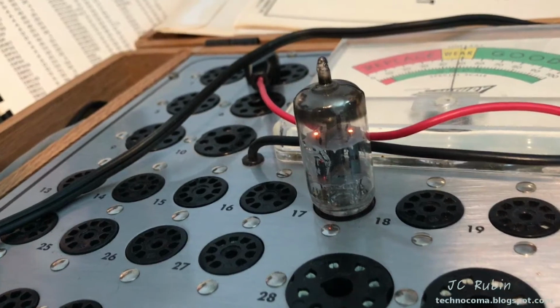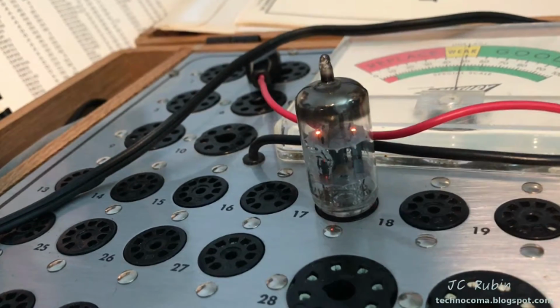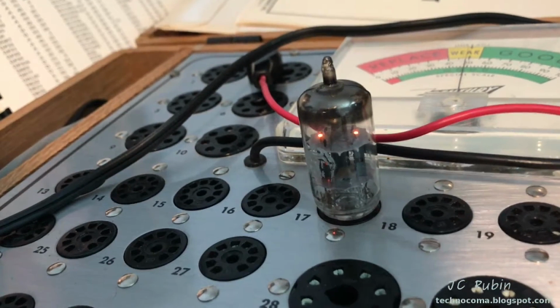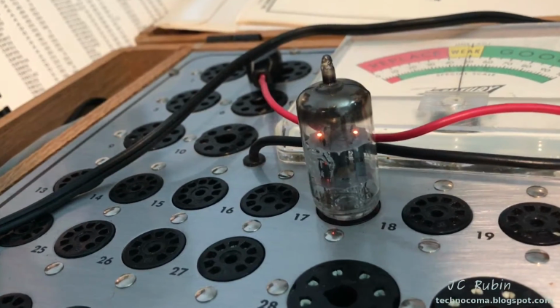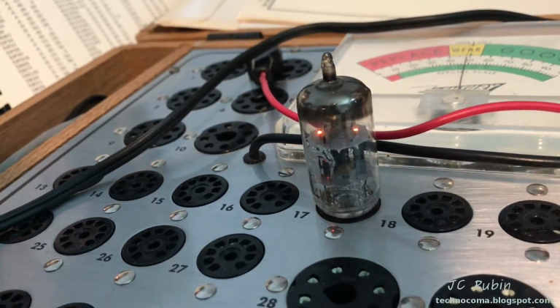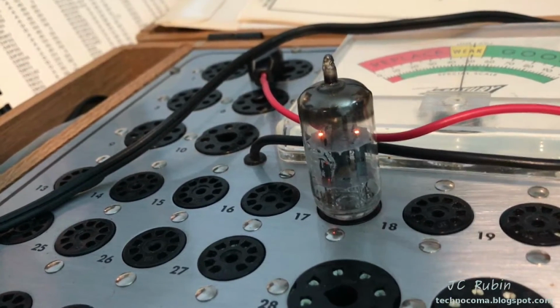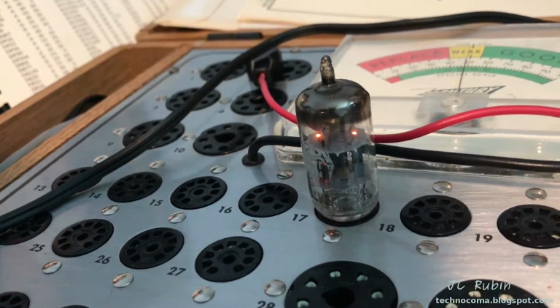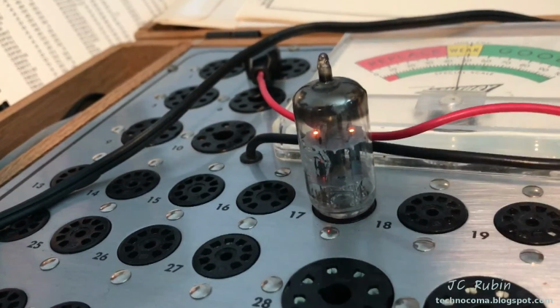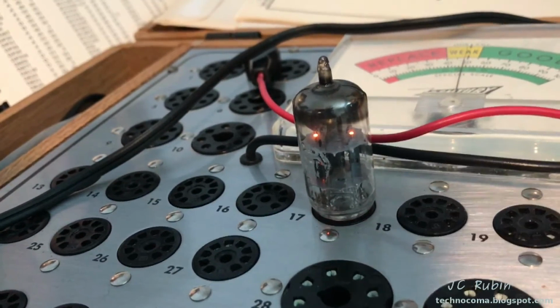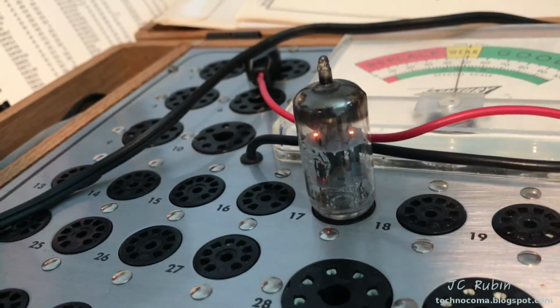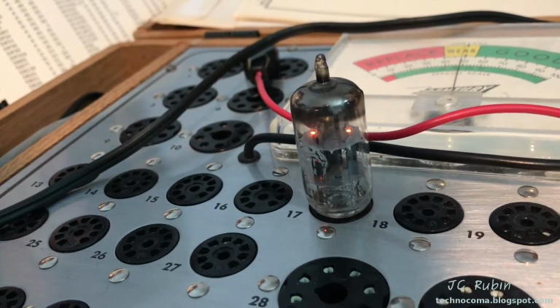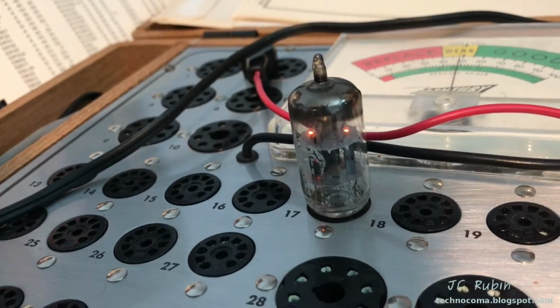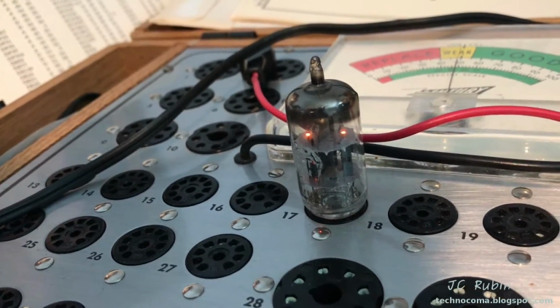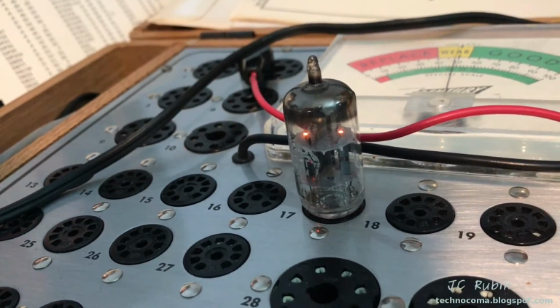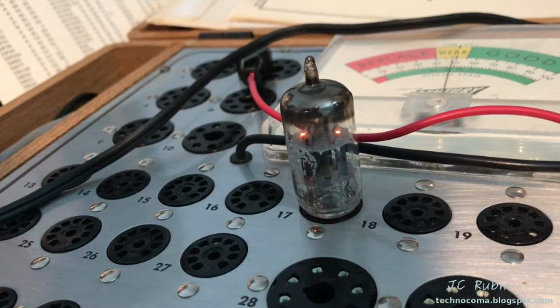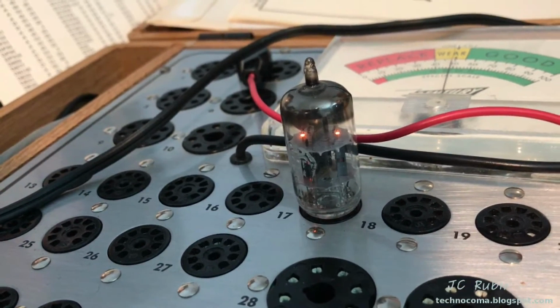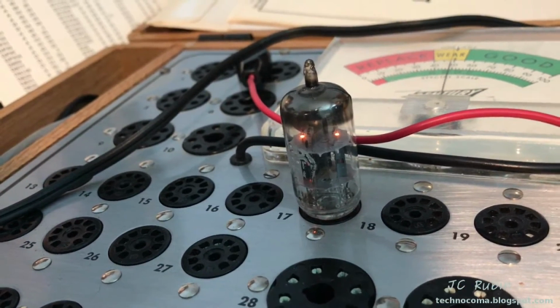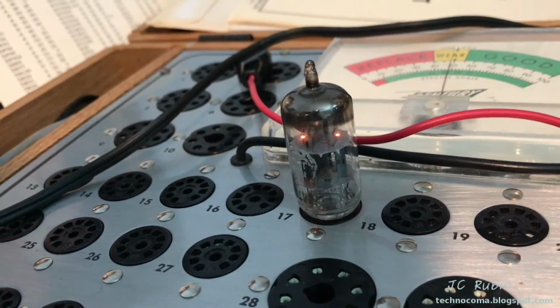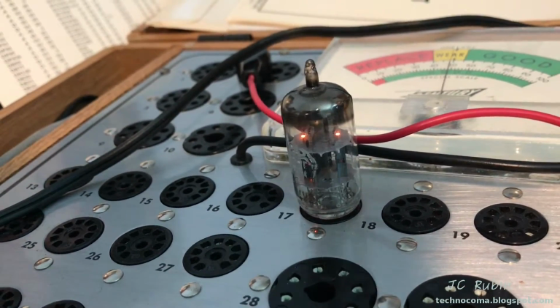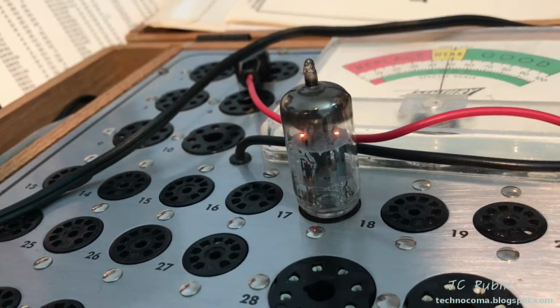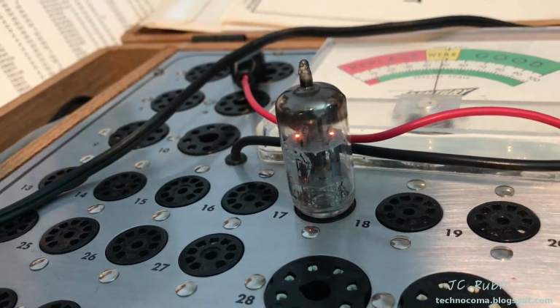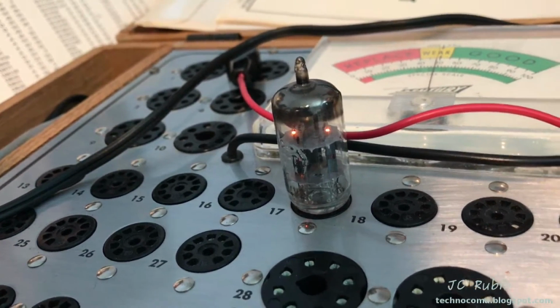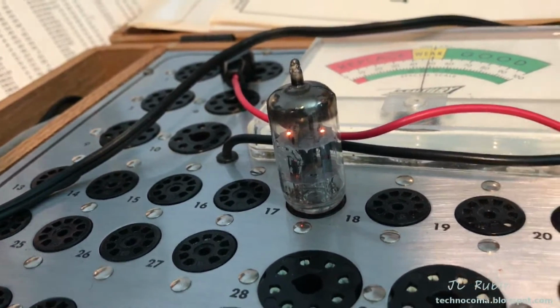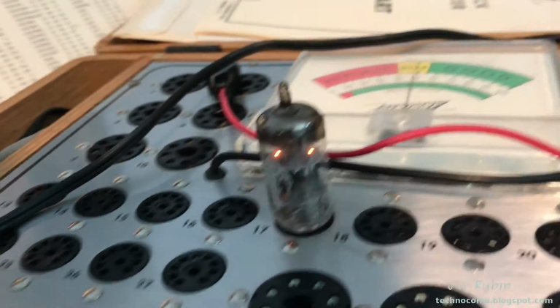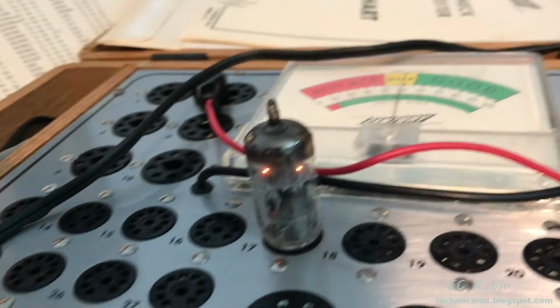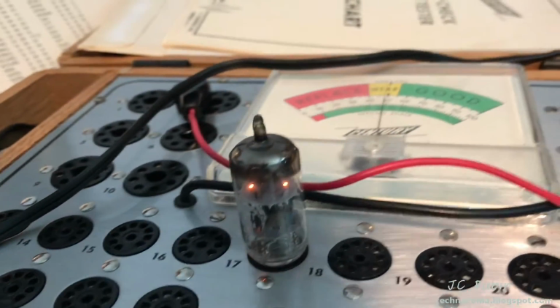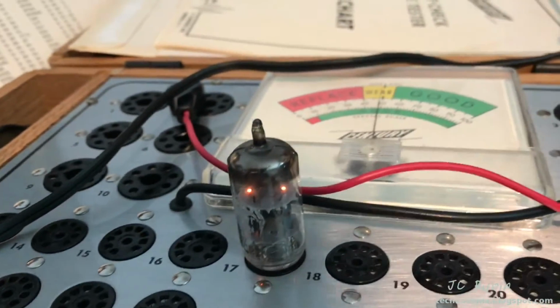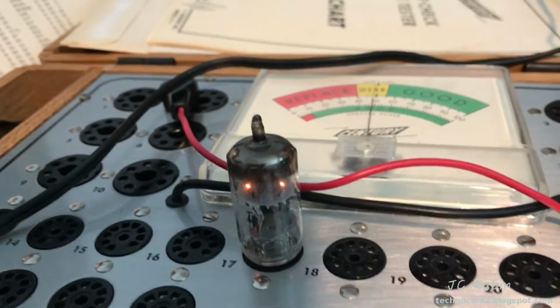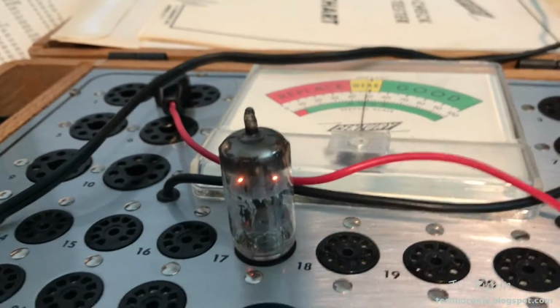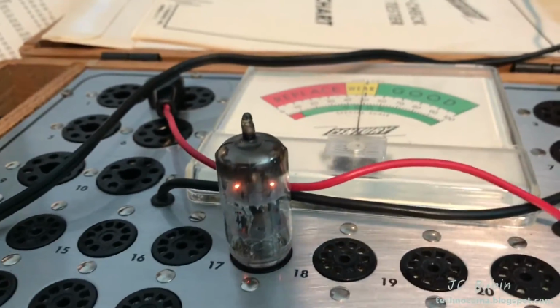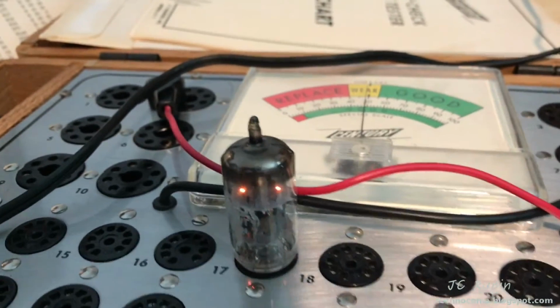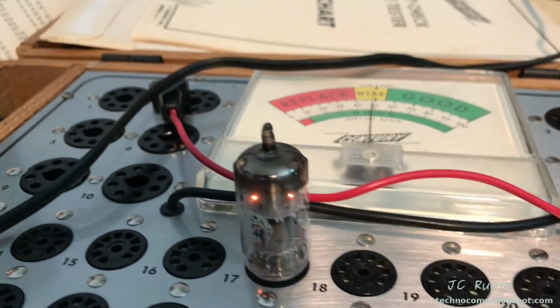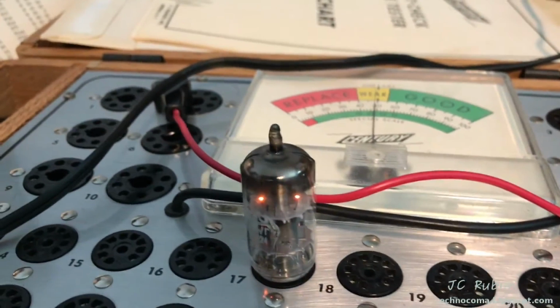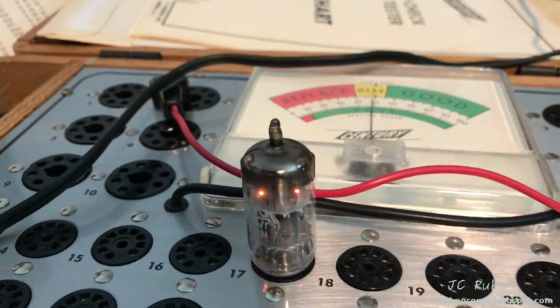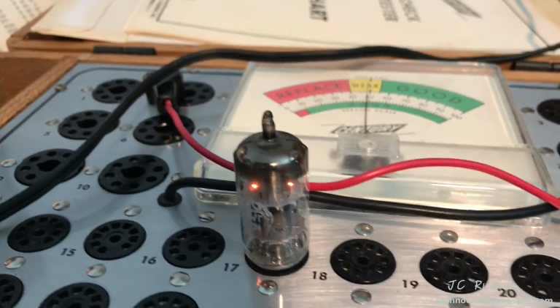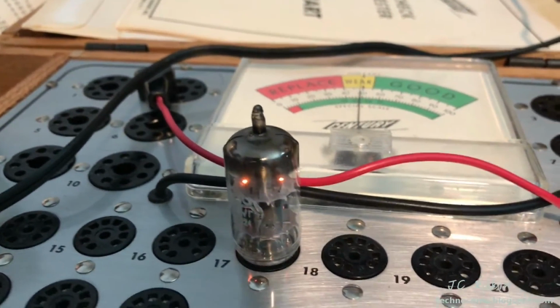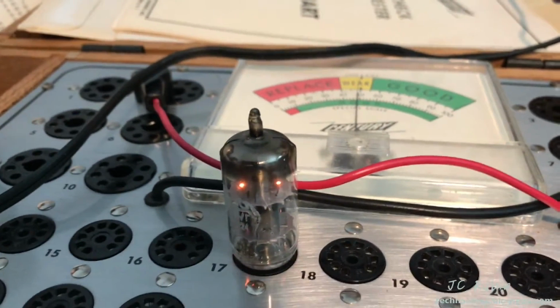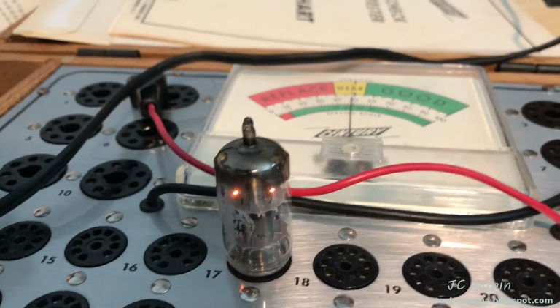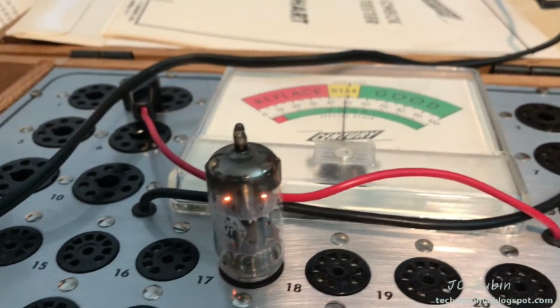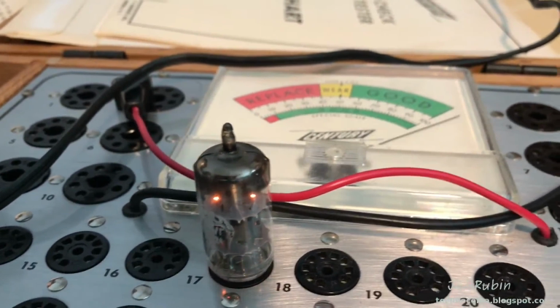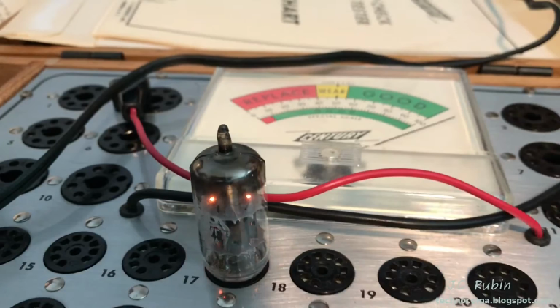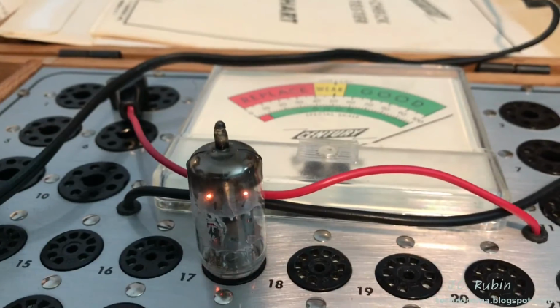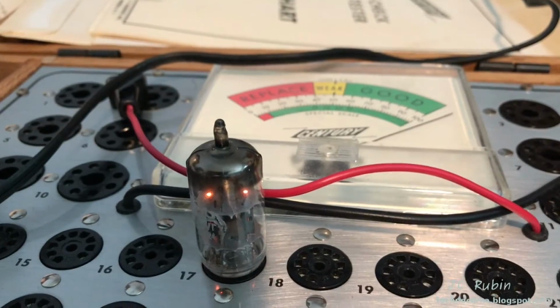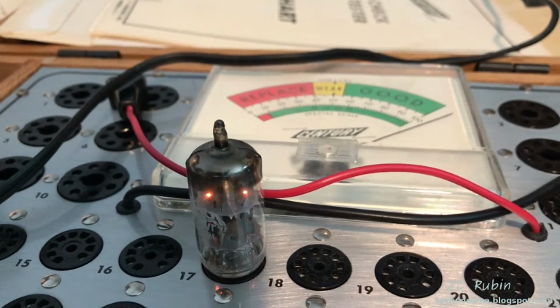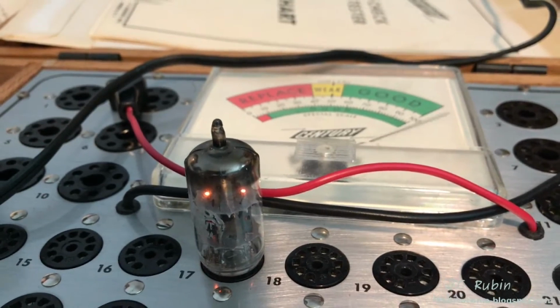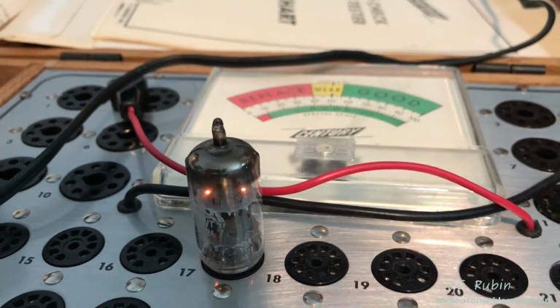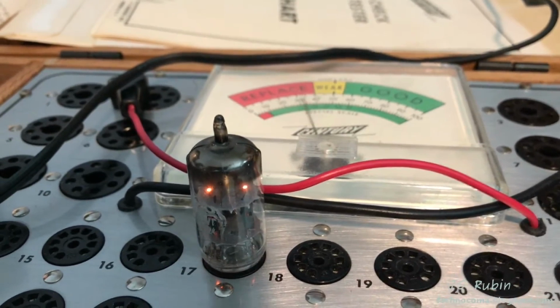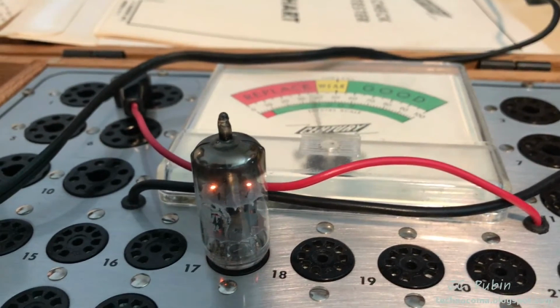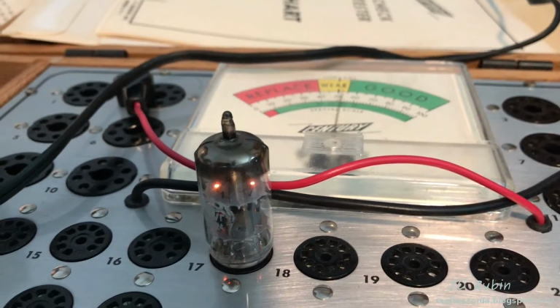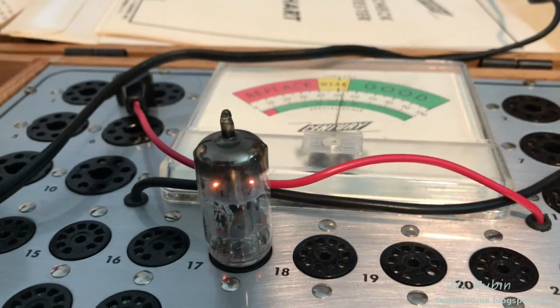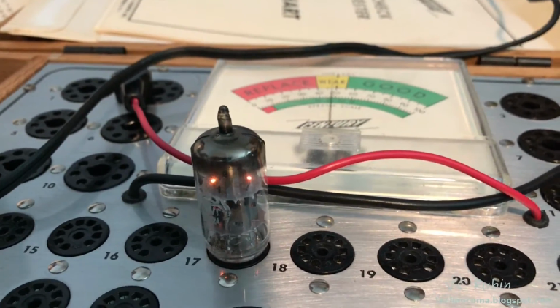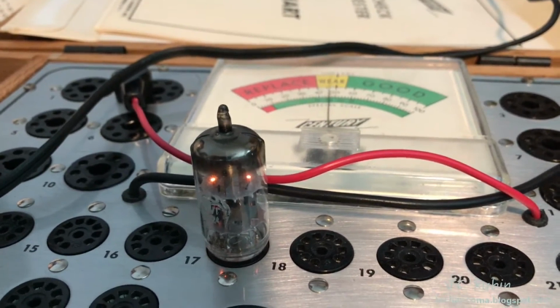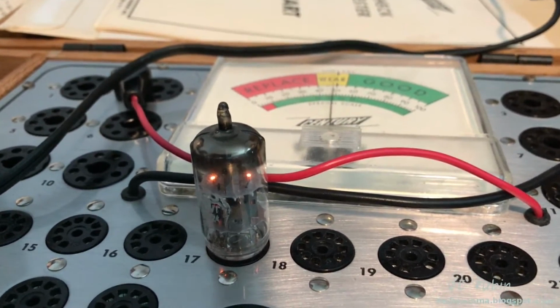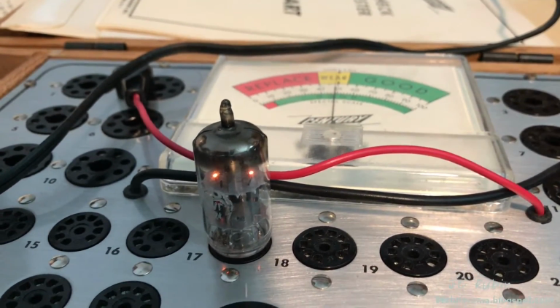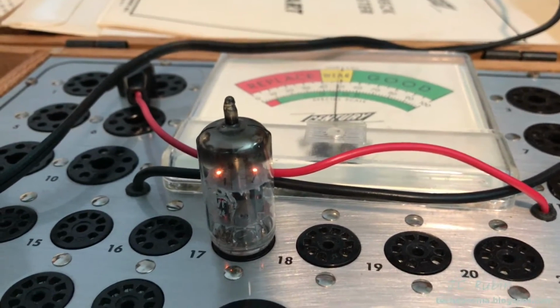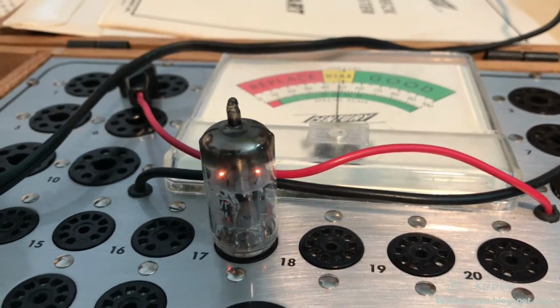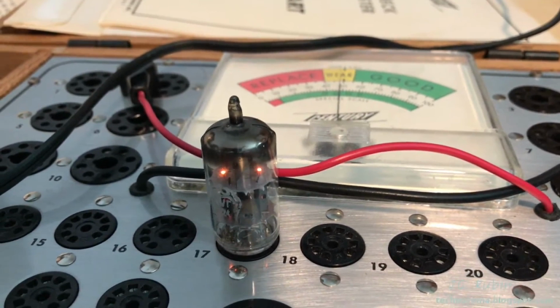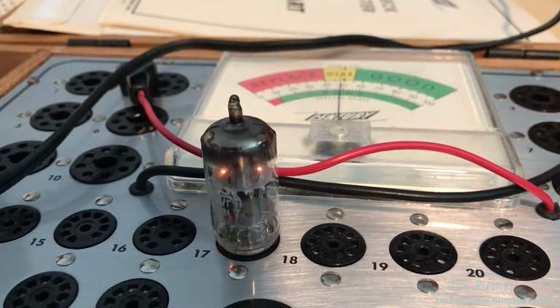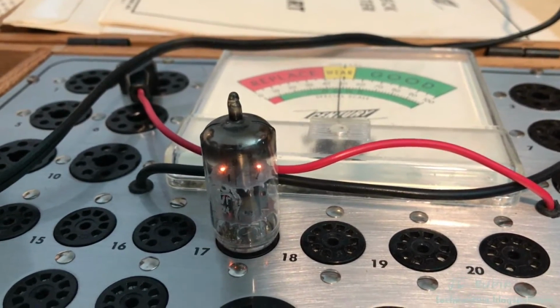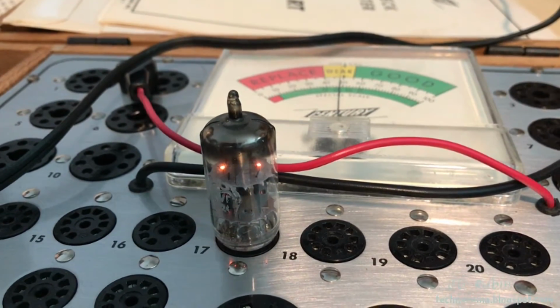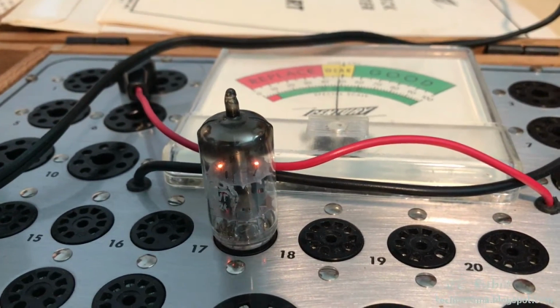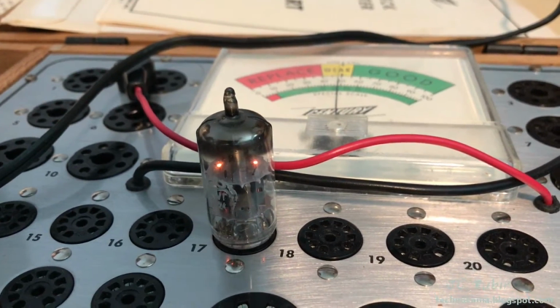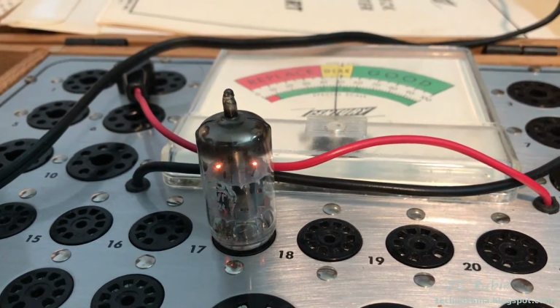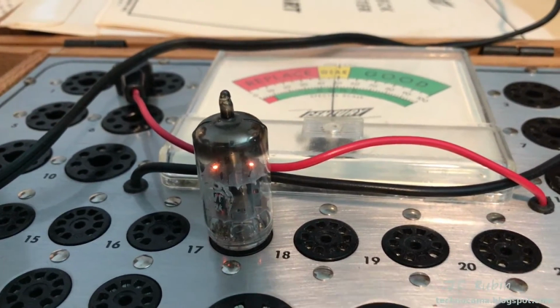The final tube is the ECC85. It's heating up now — emissions look good. Putting that tube back.